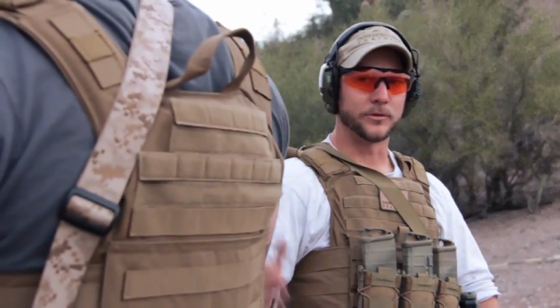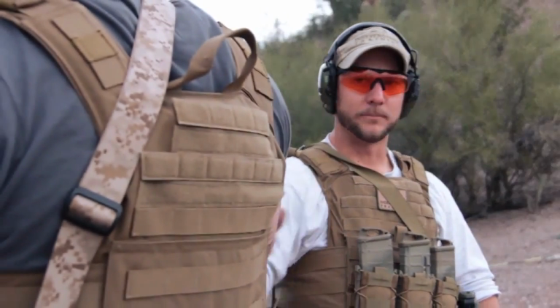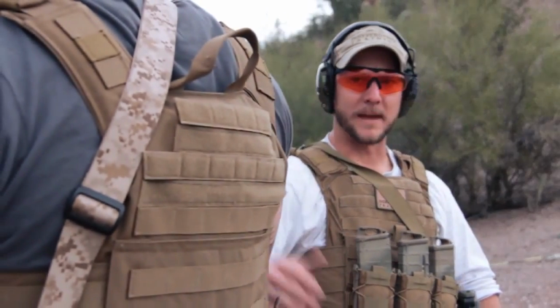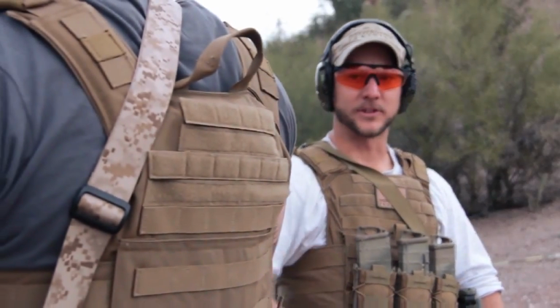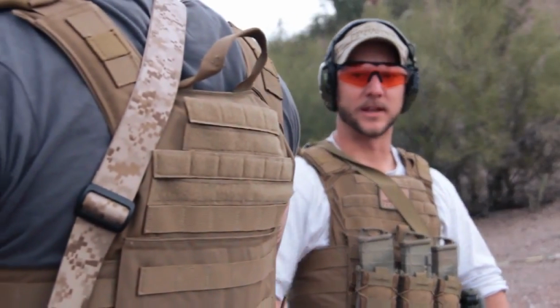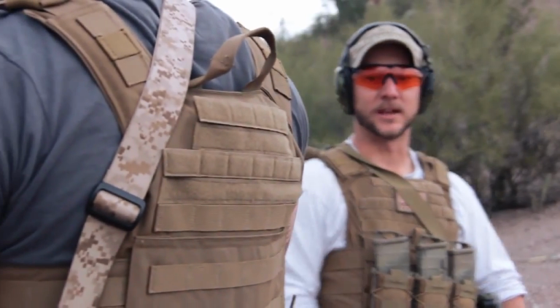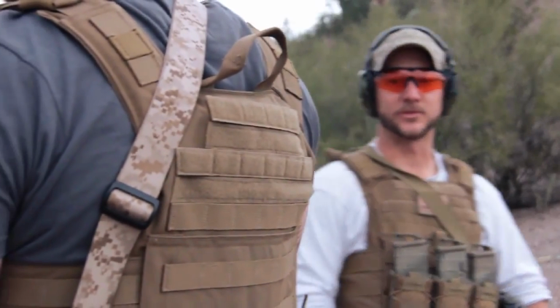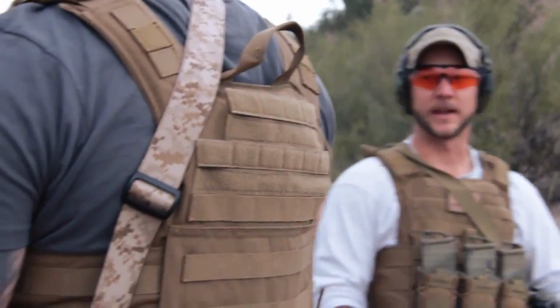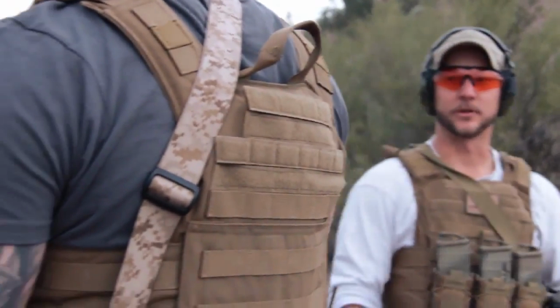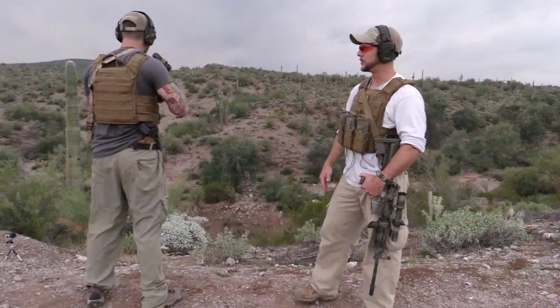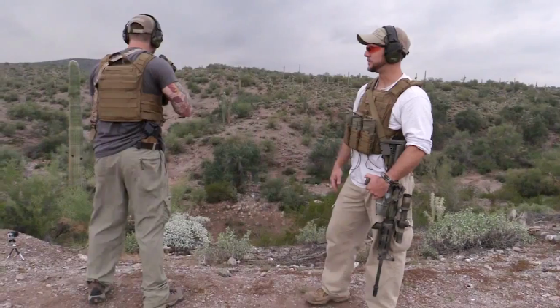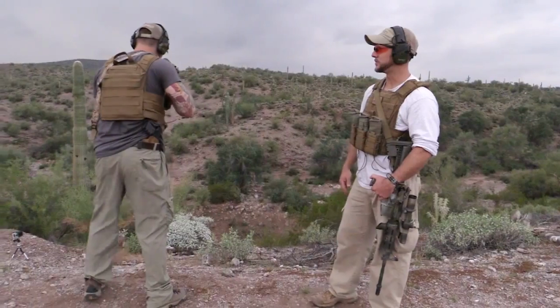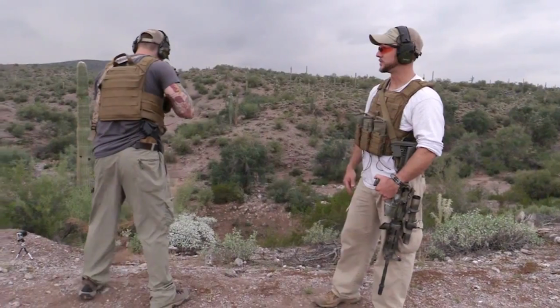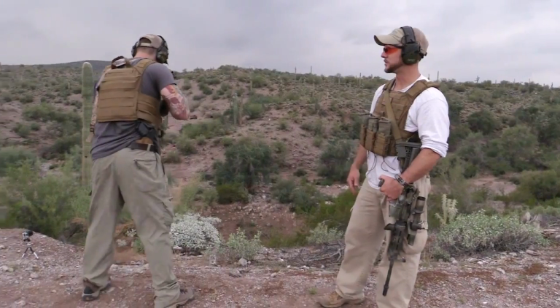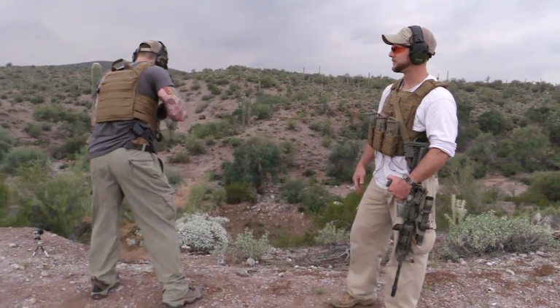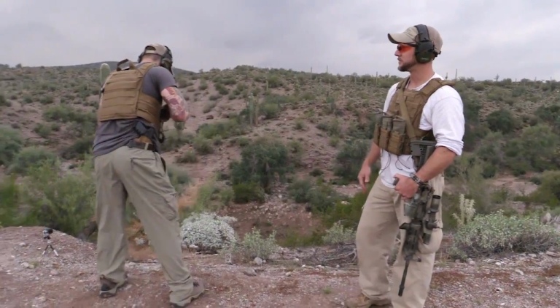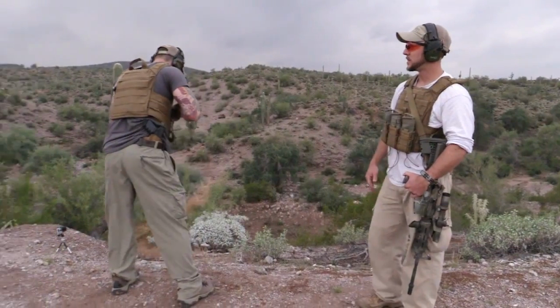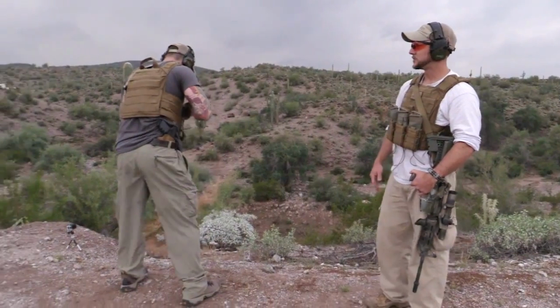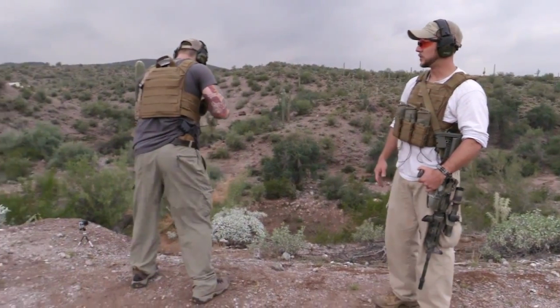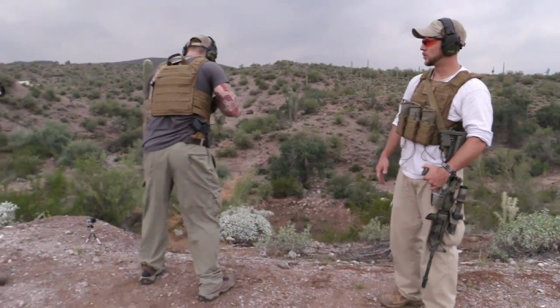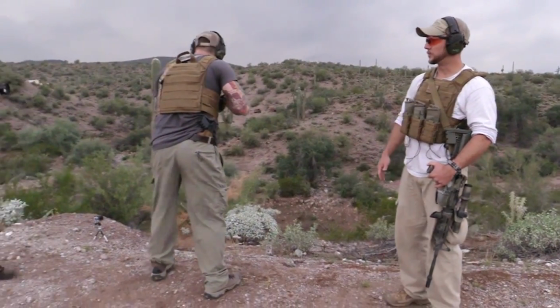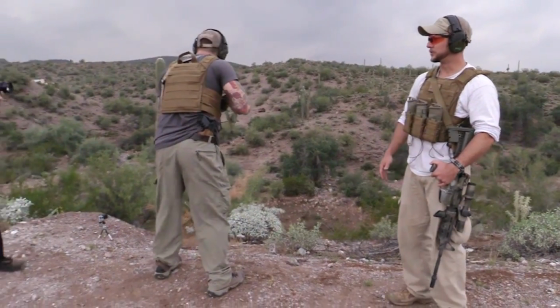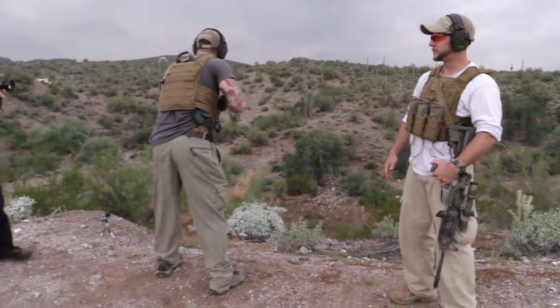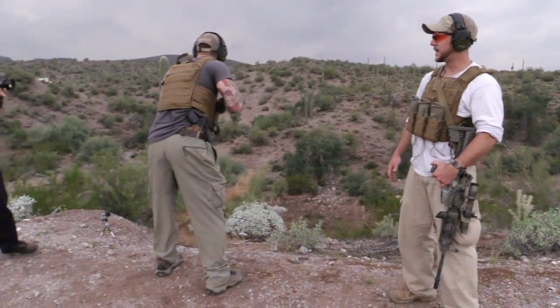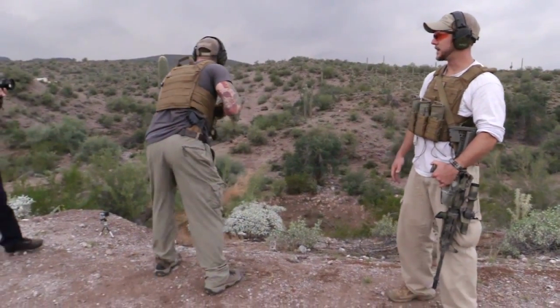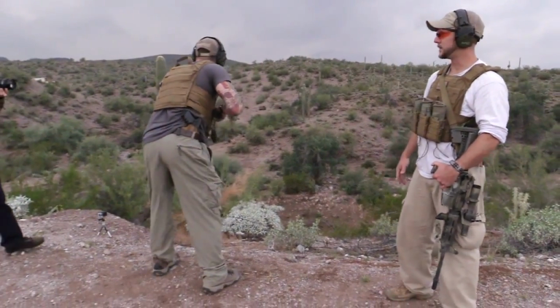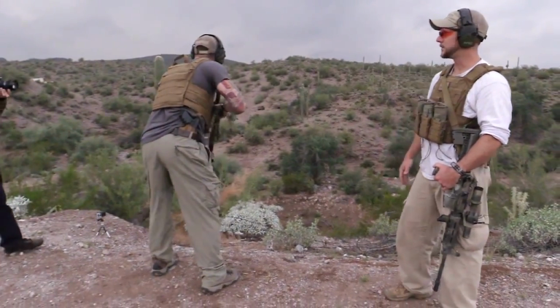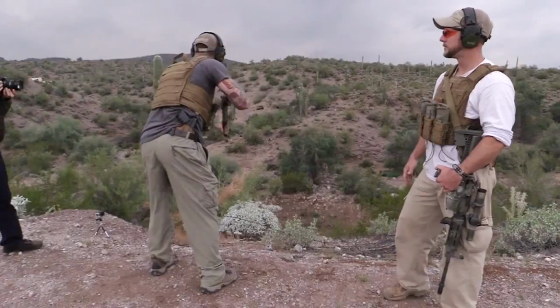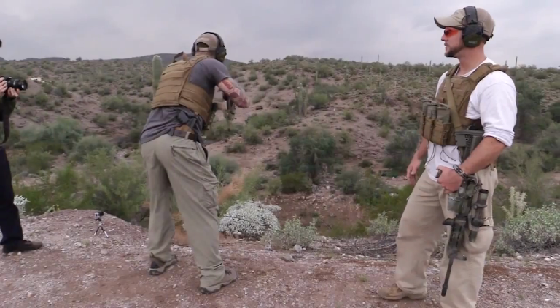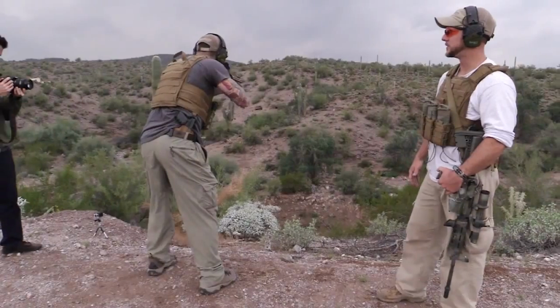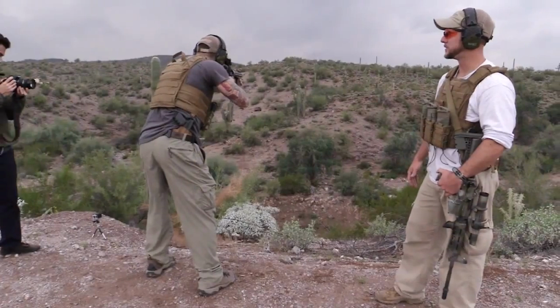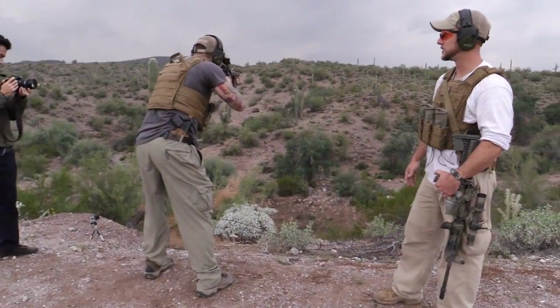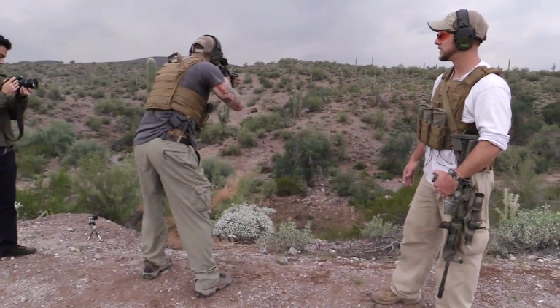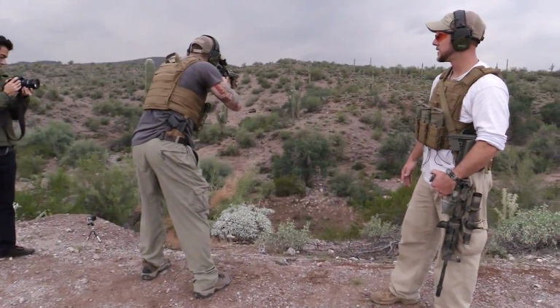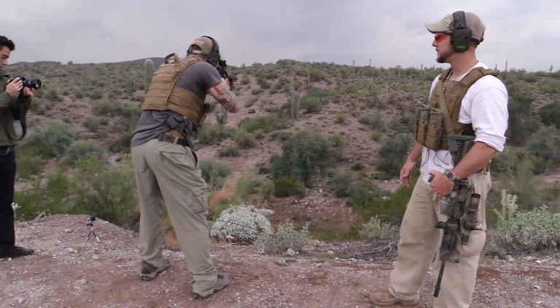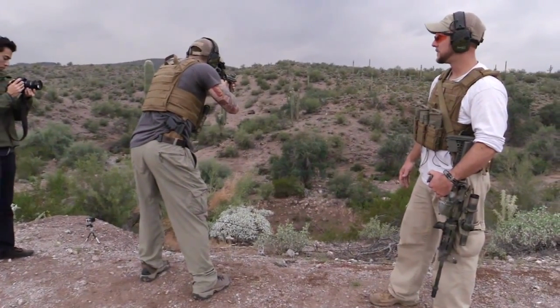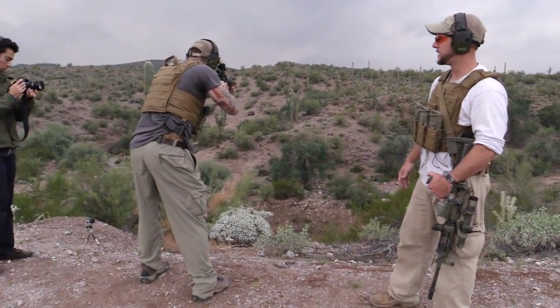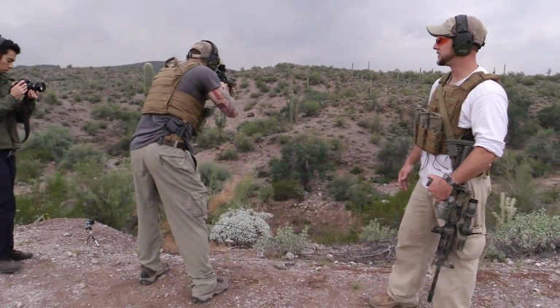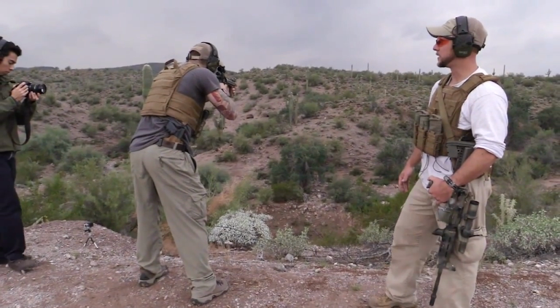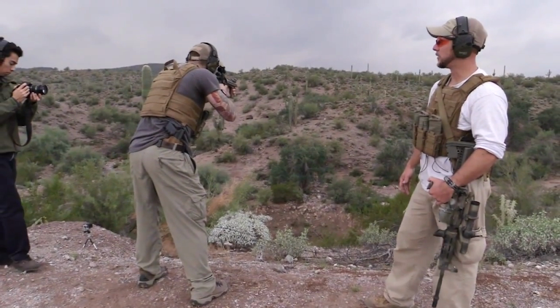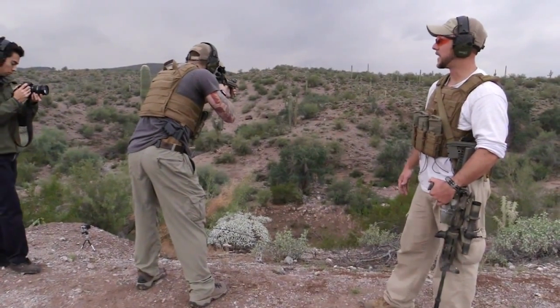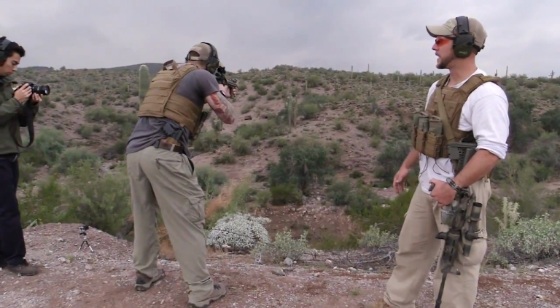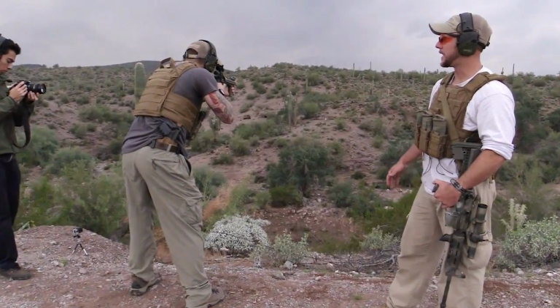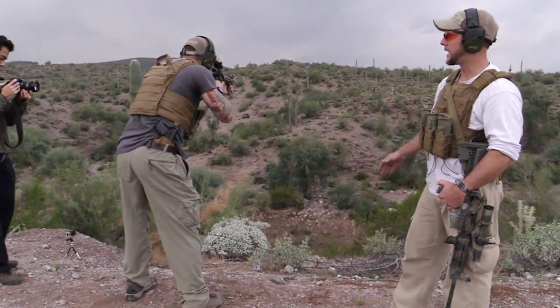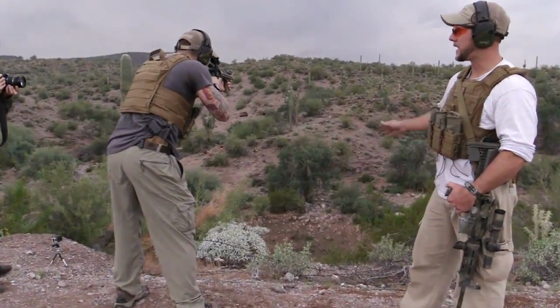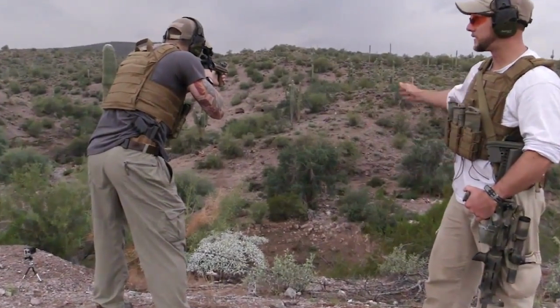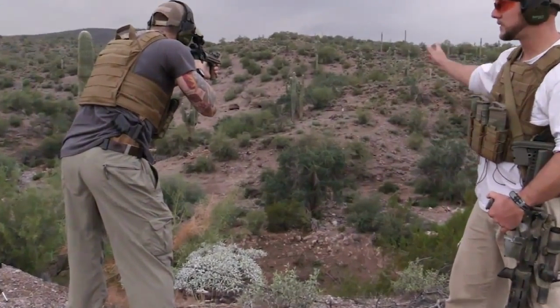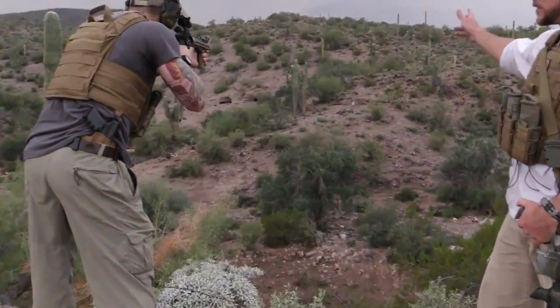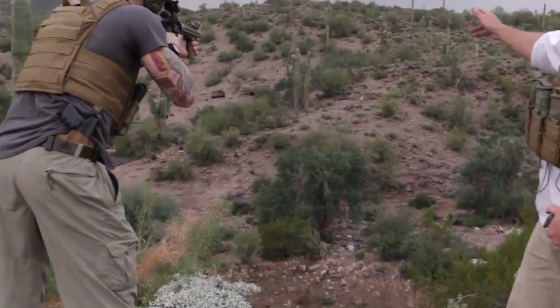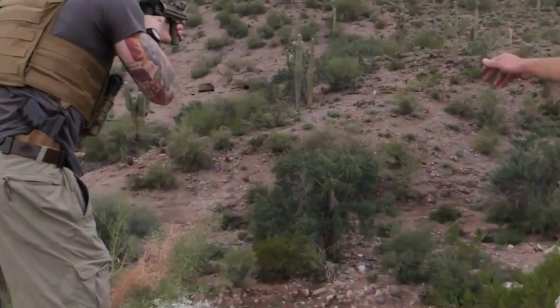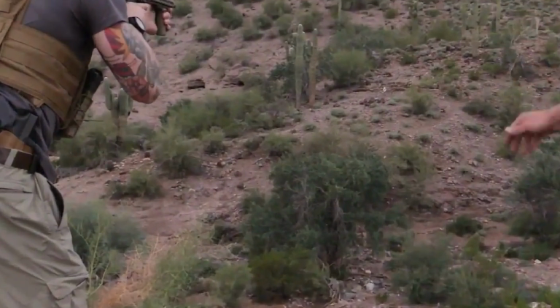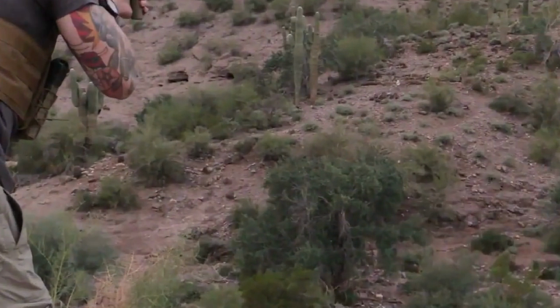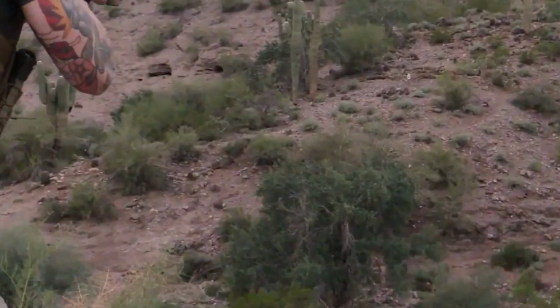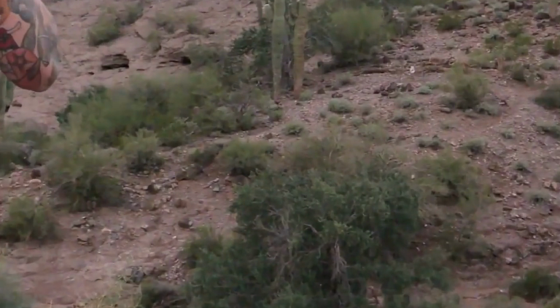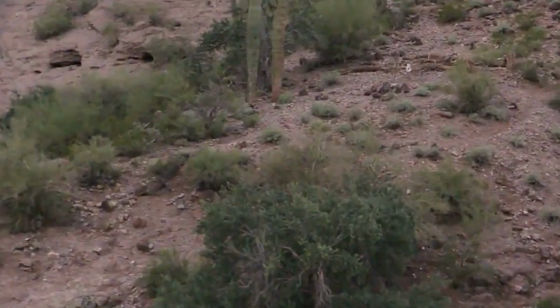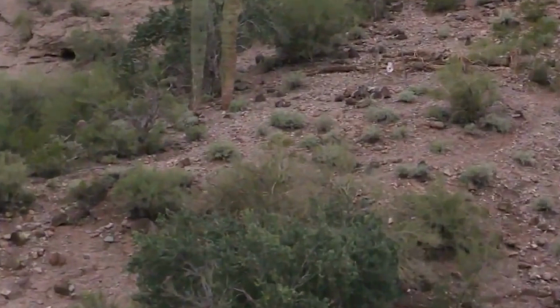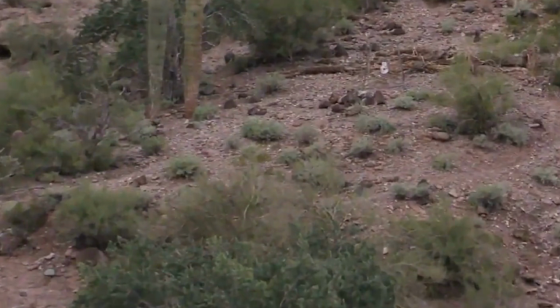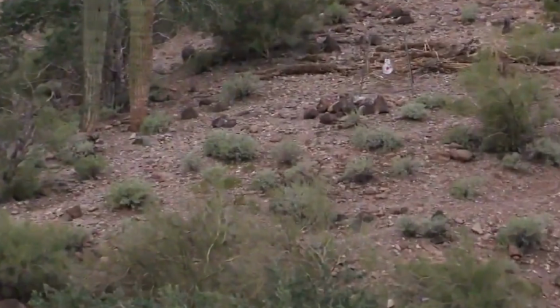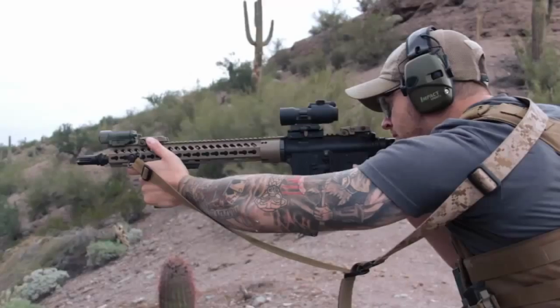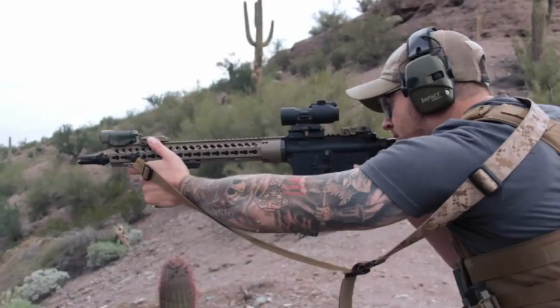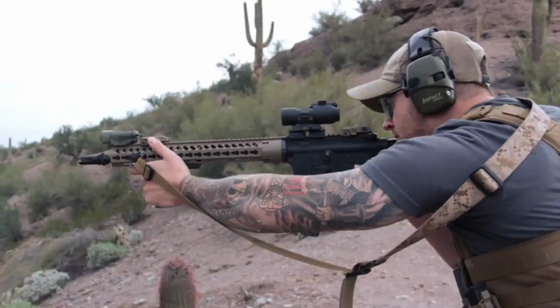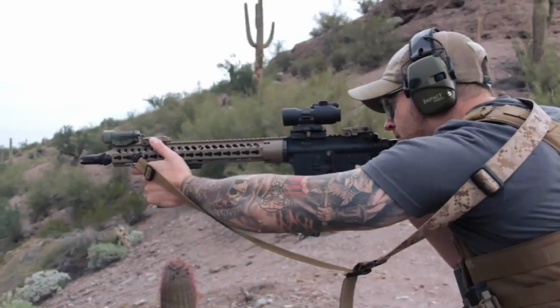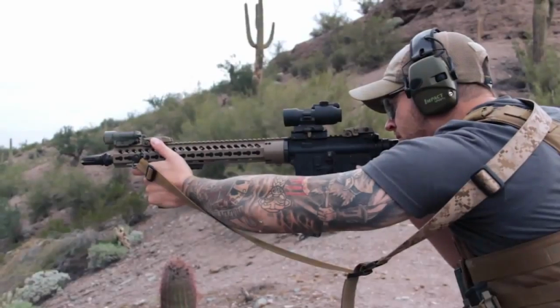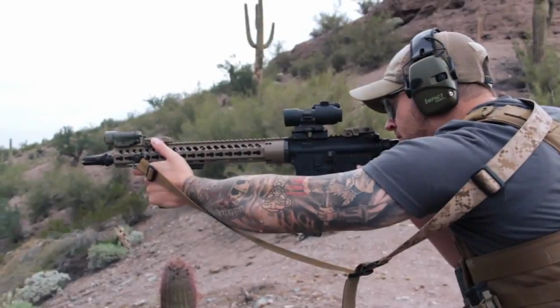Matt's going to get into a standard standing position and go ahead and shoot our target downrange a couple of times.